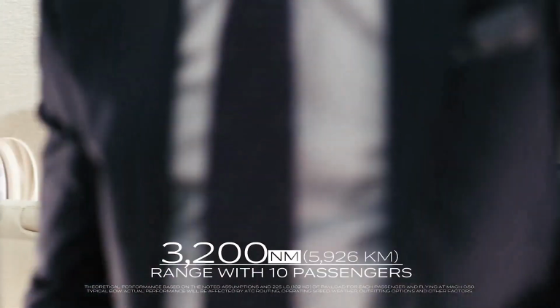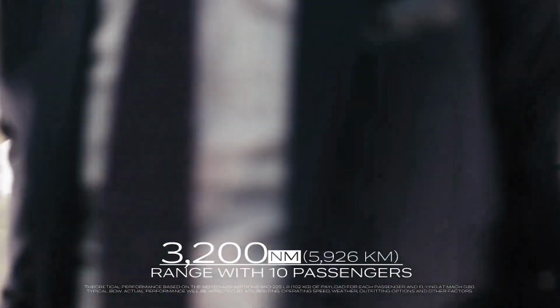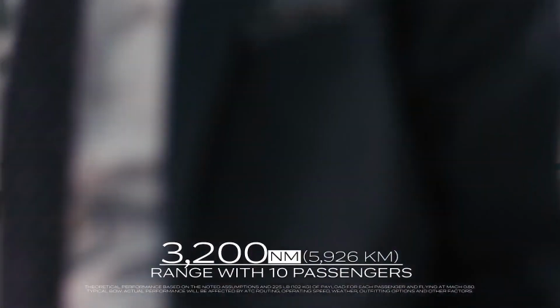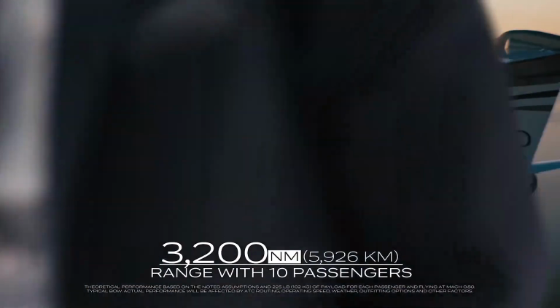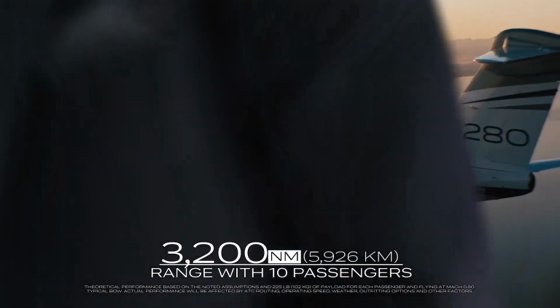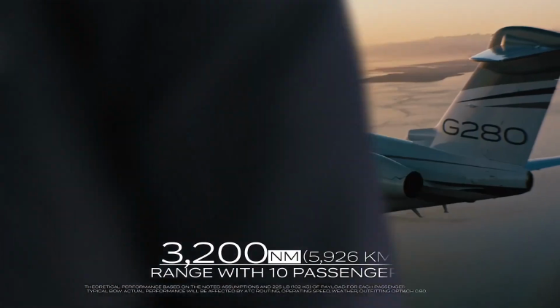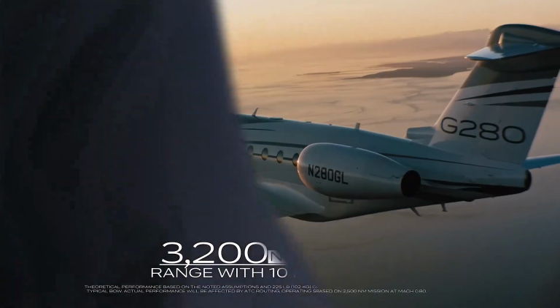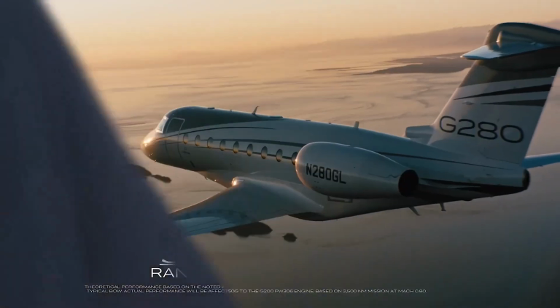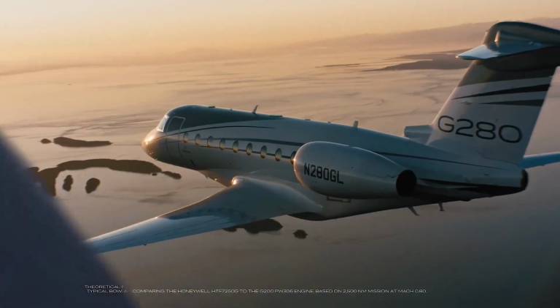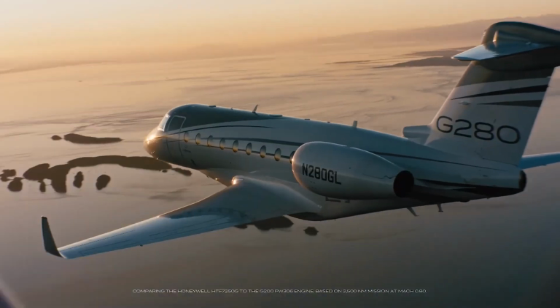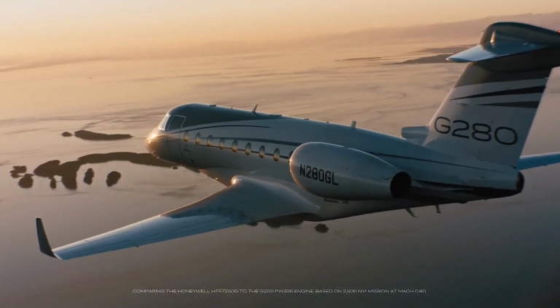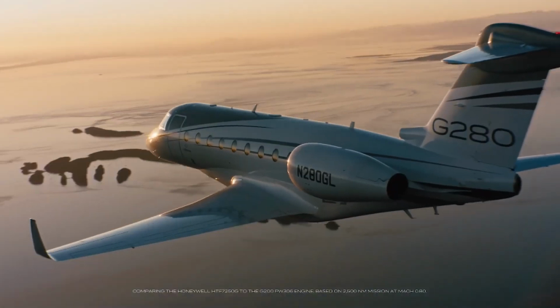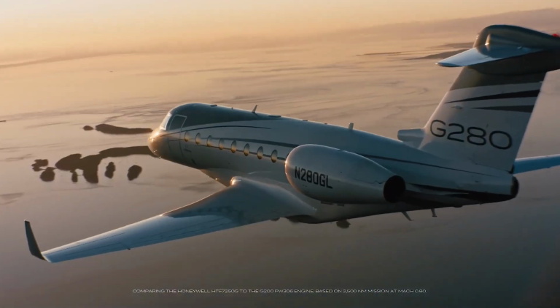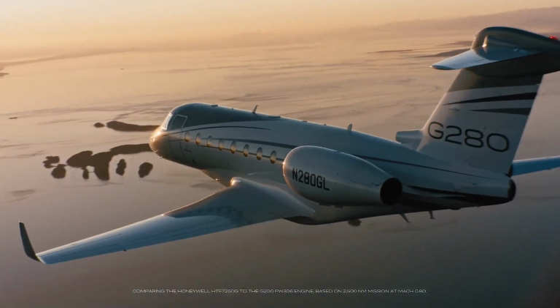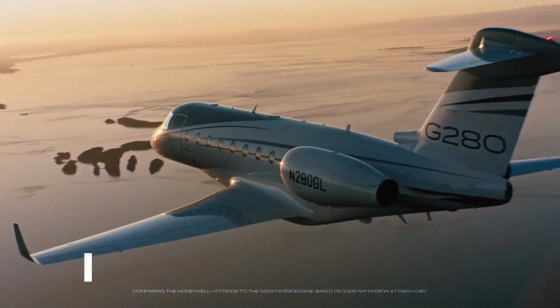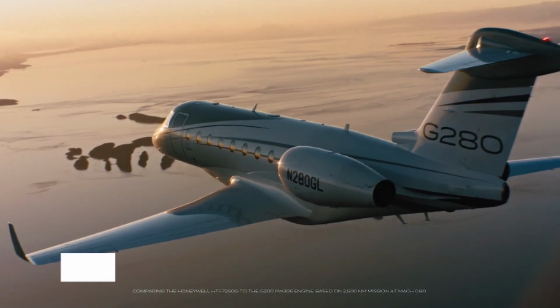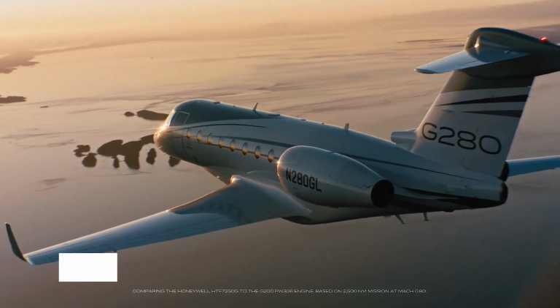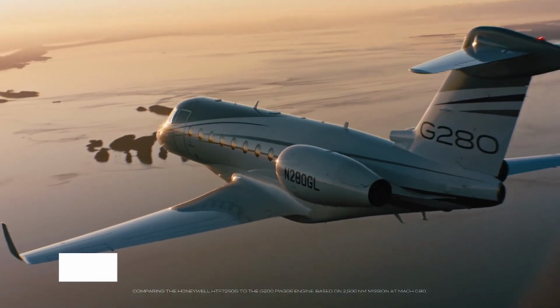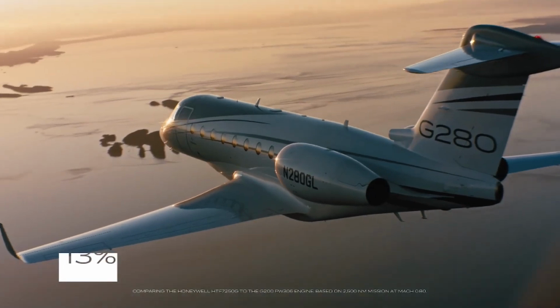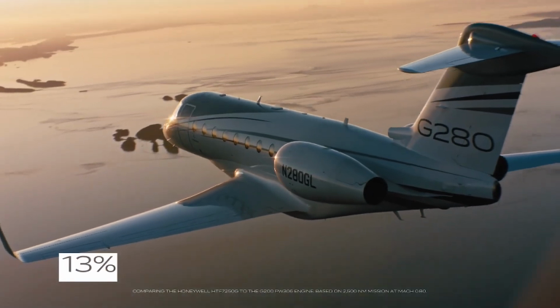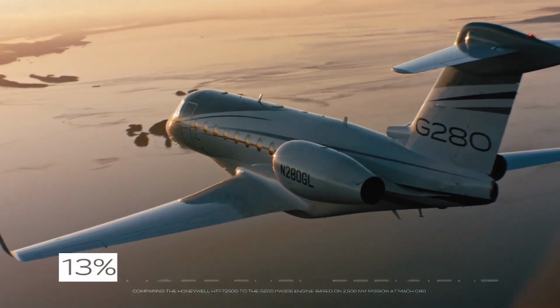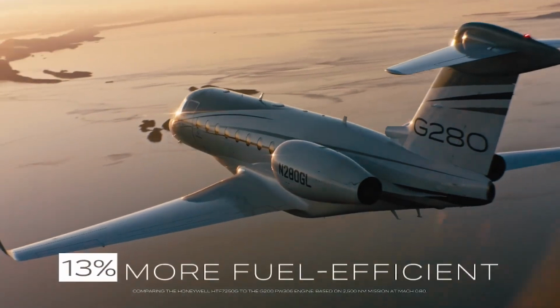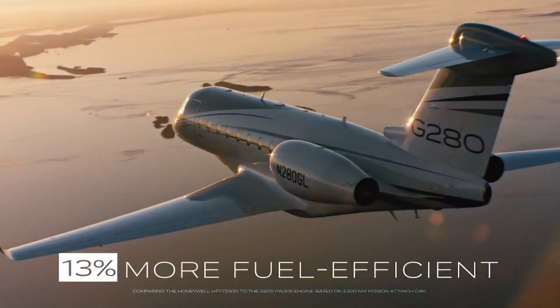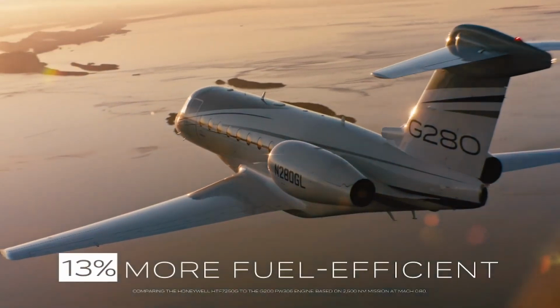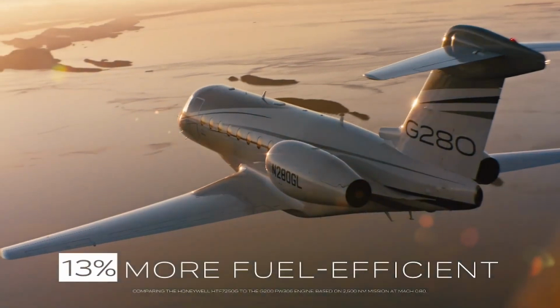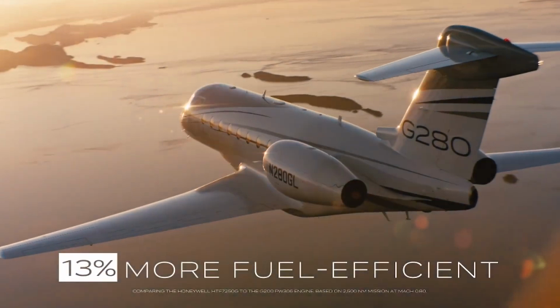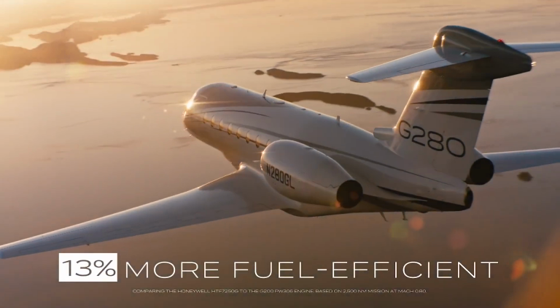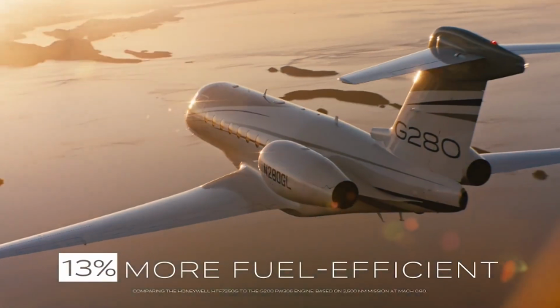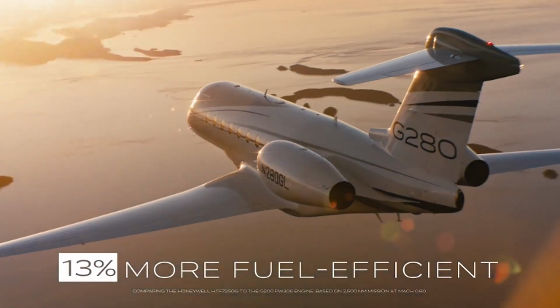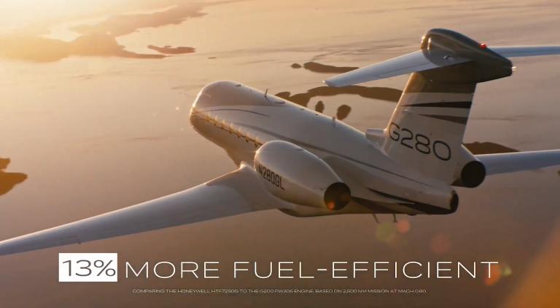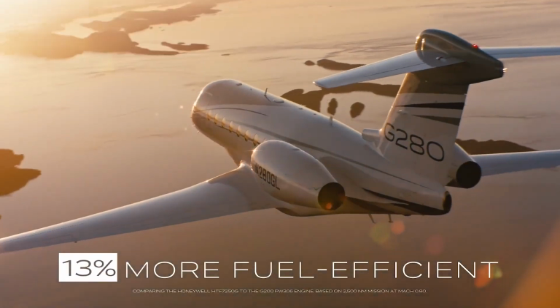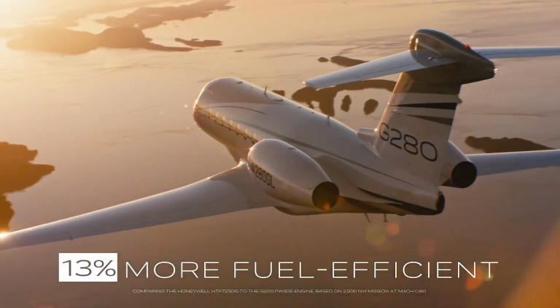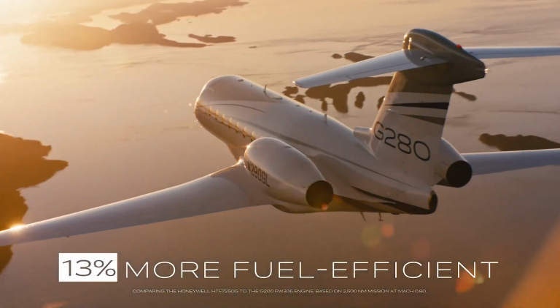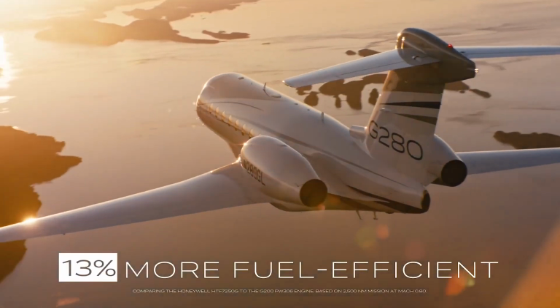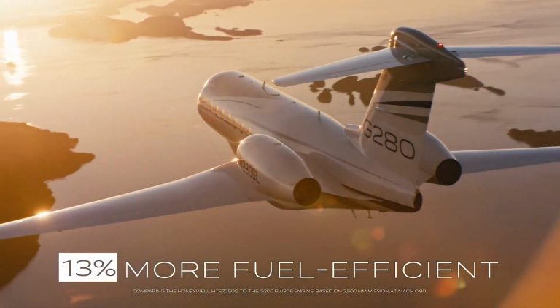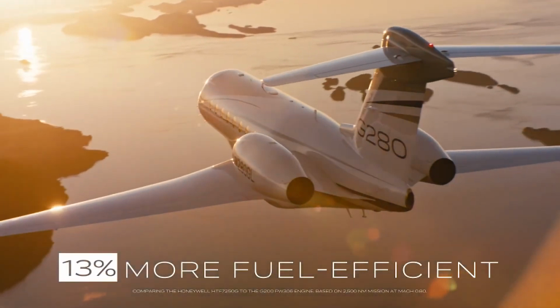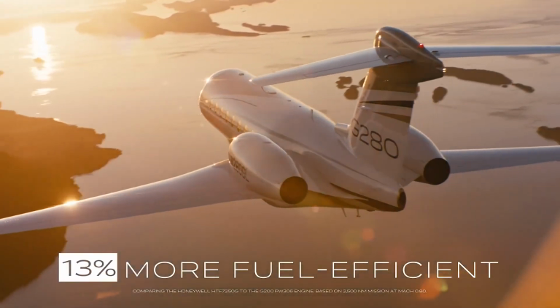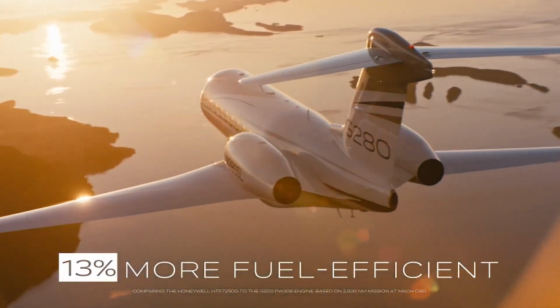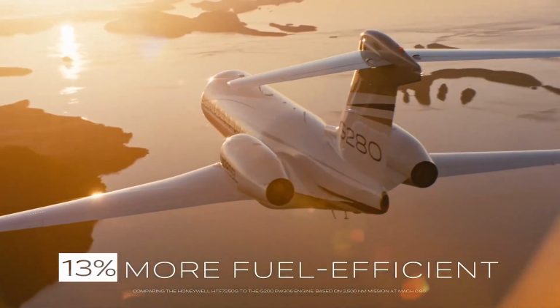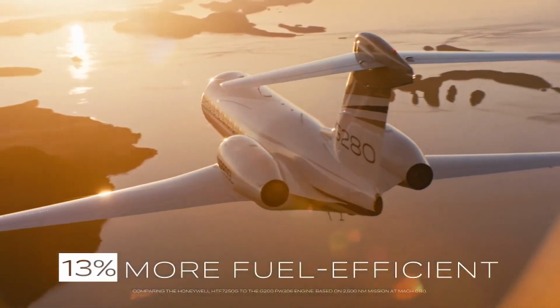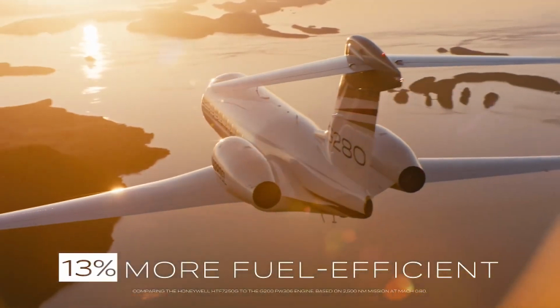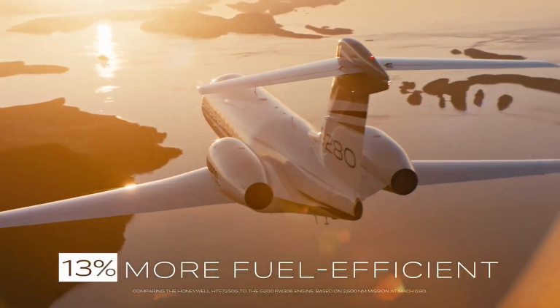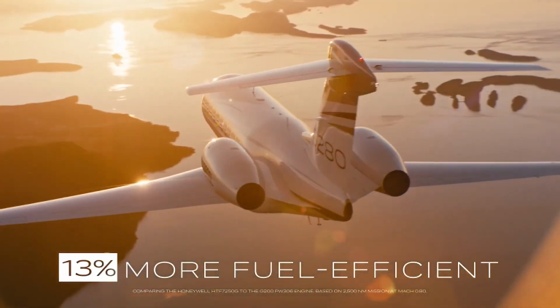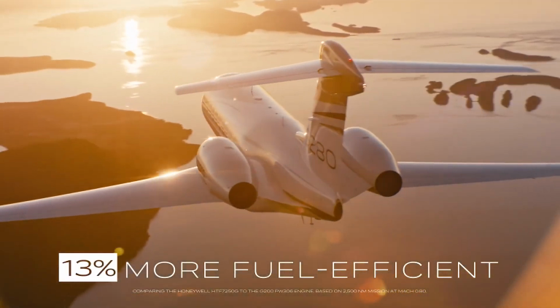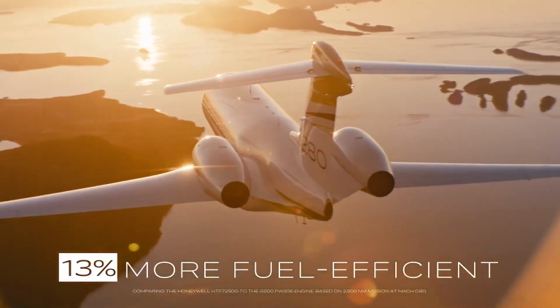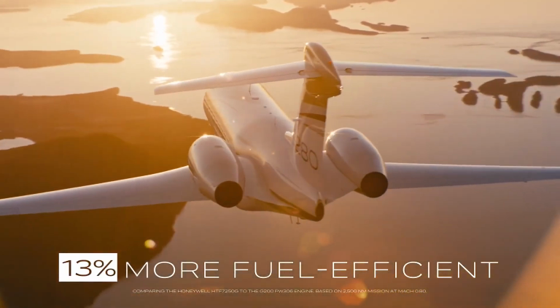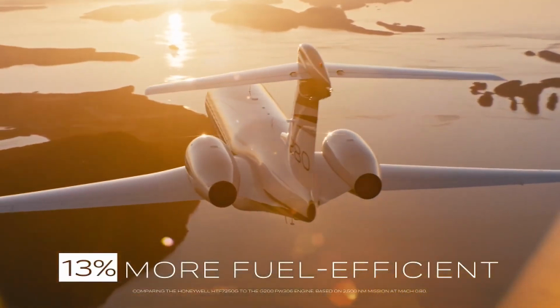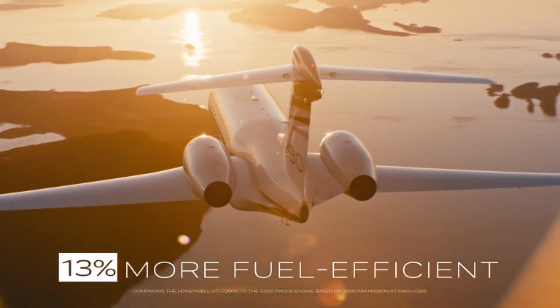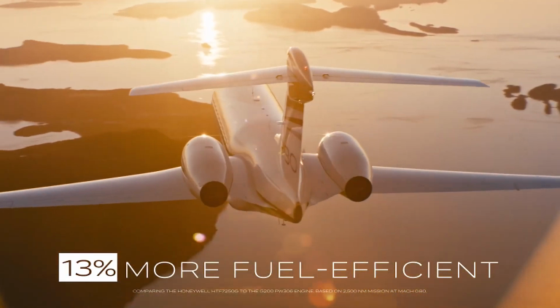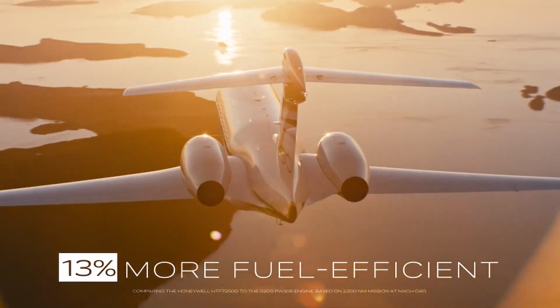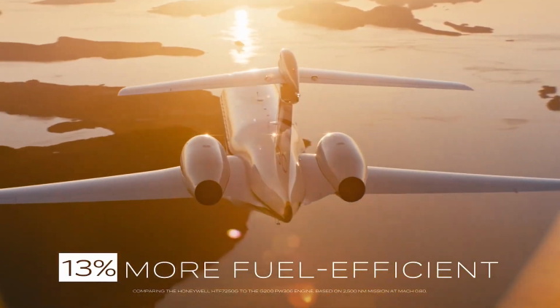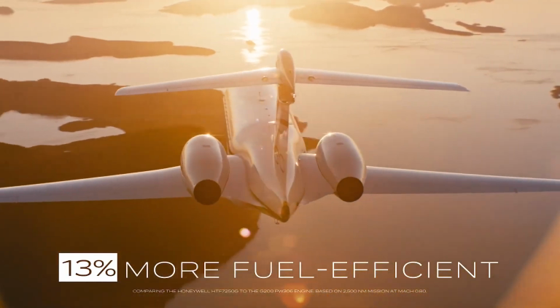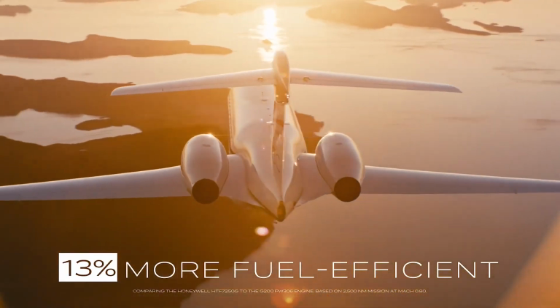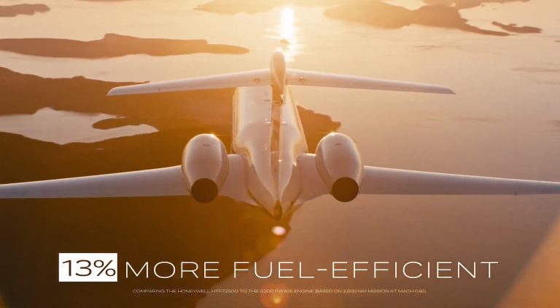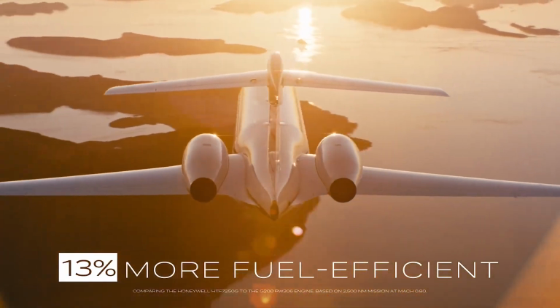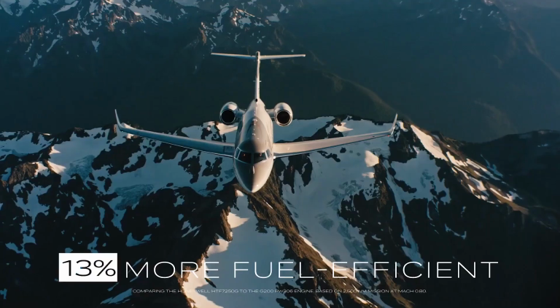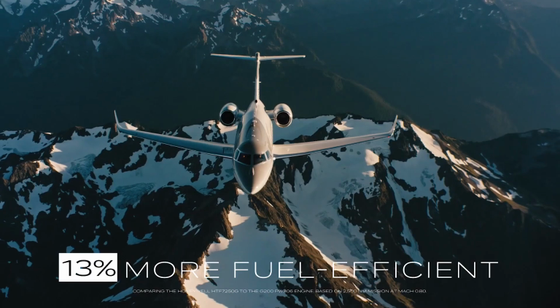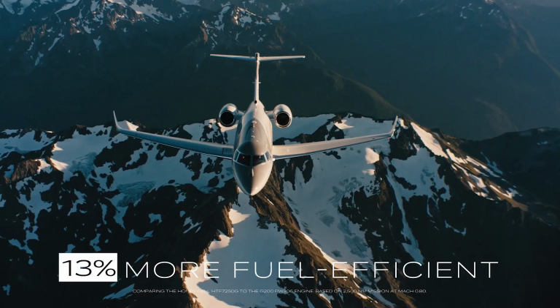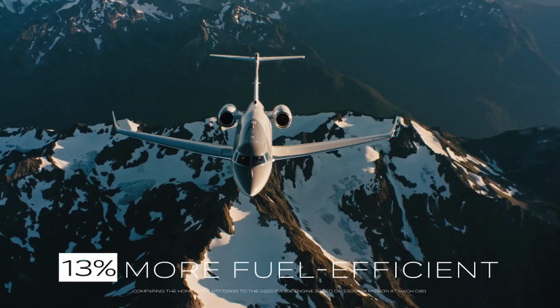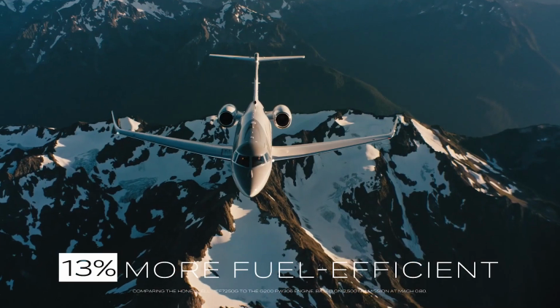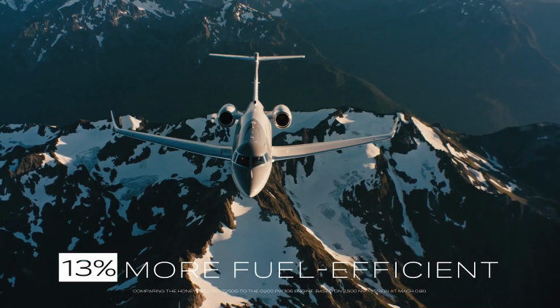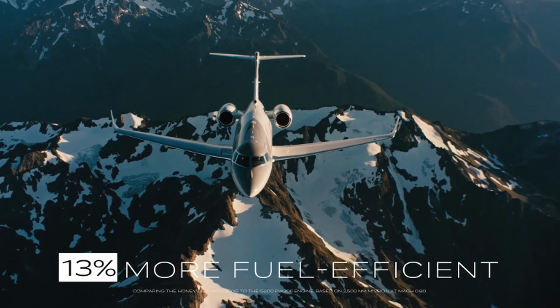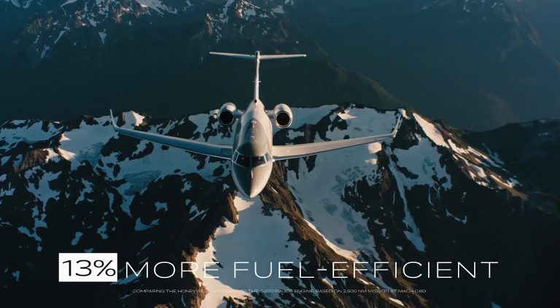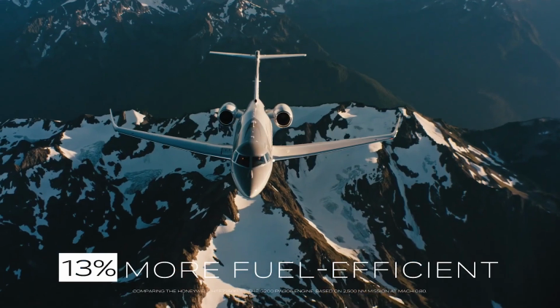Set your agenda and hold your meeting in style, with comfortable seating for up to 10 passengers in your choice of cabin configuration.